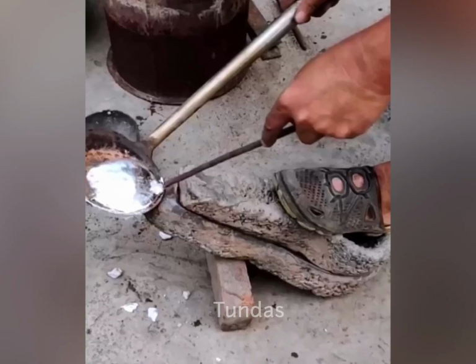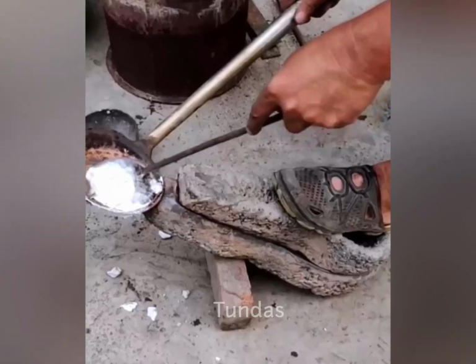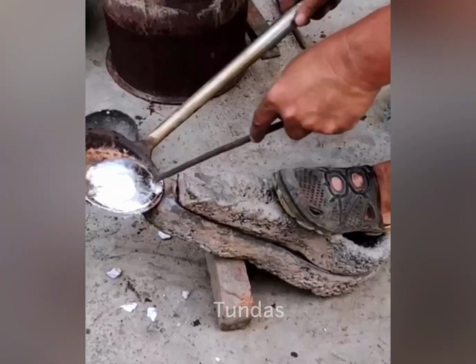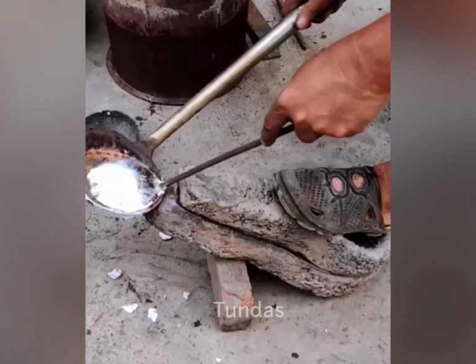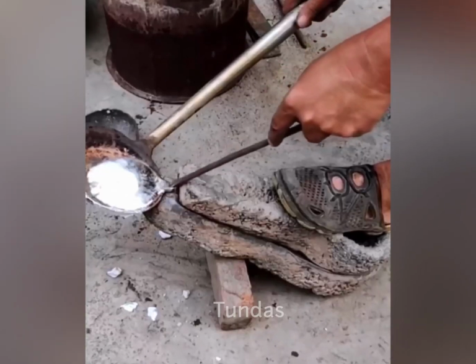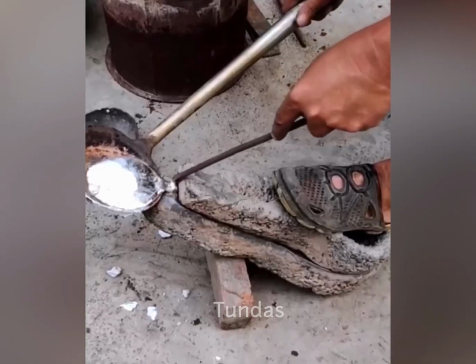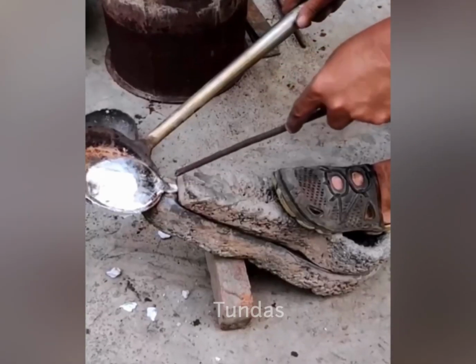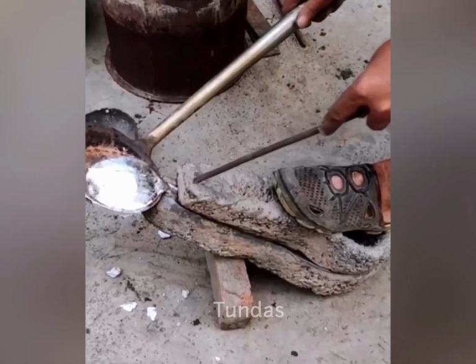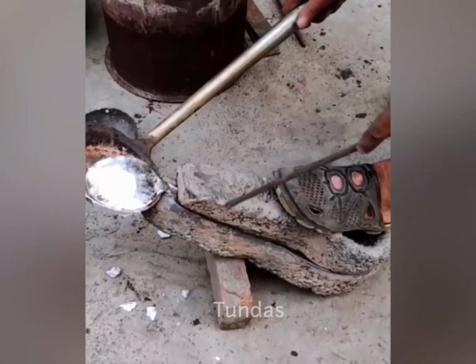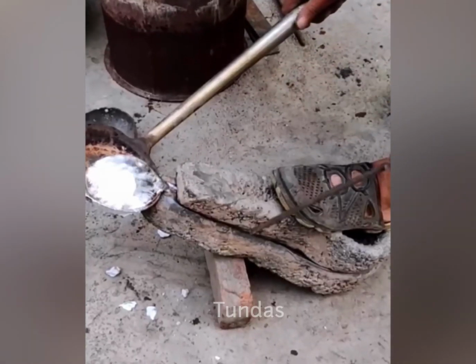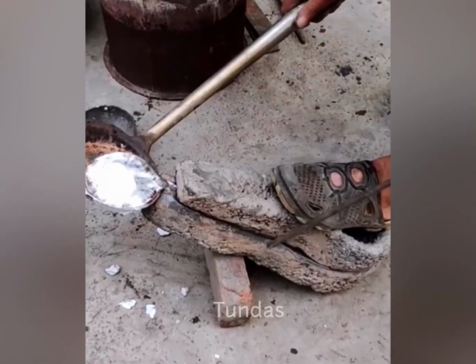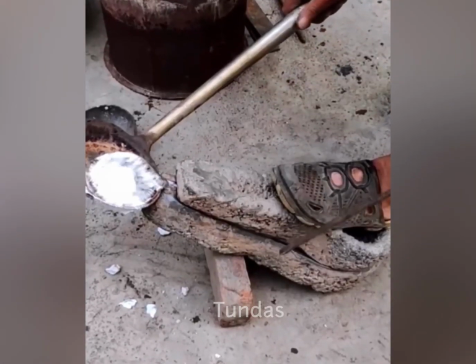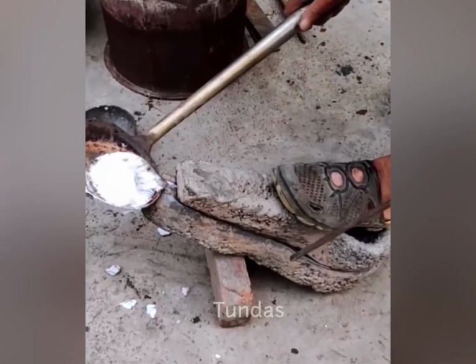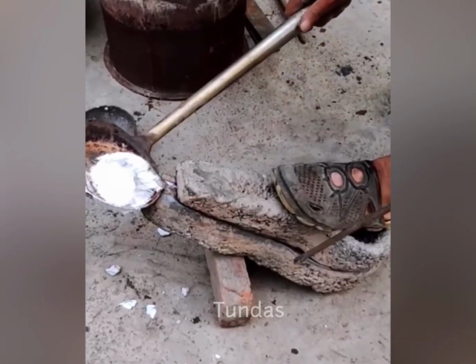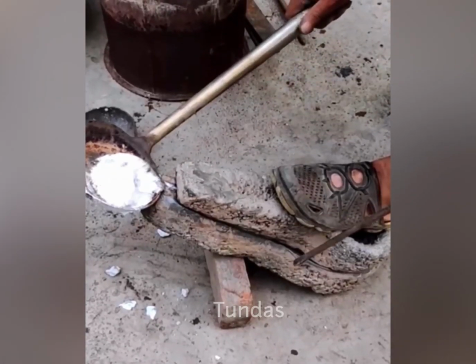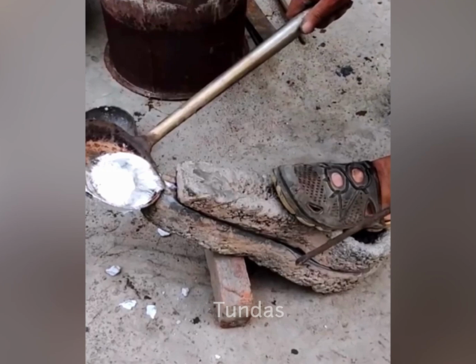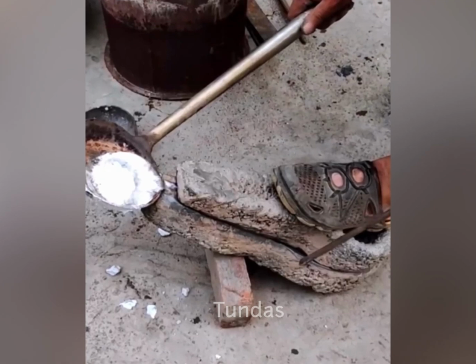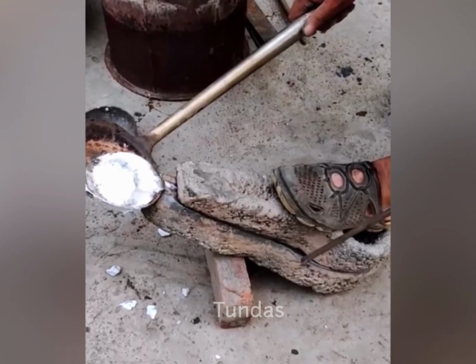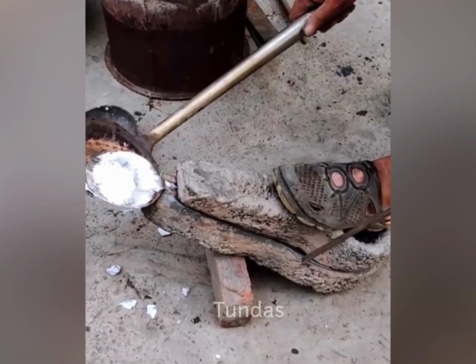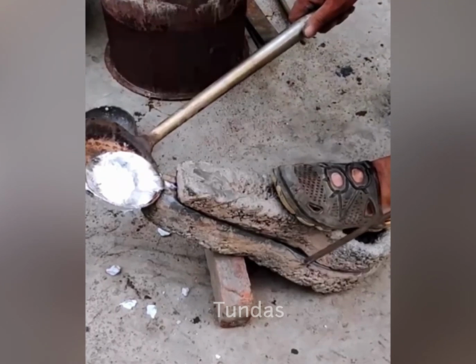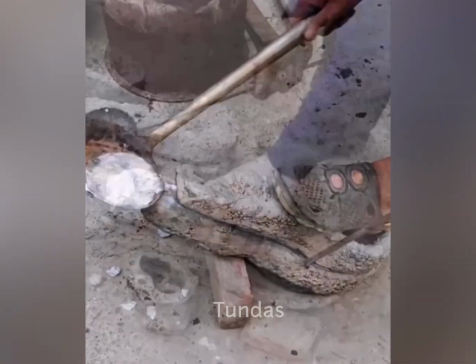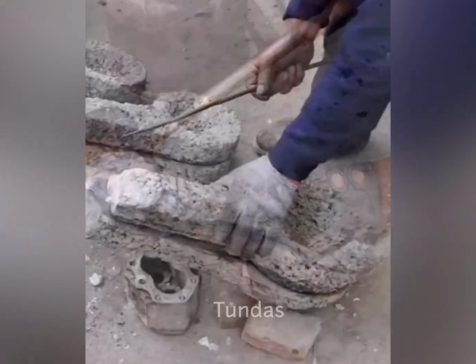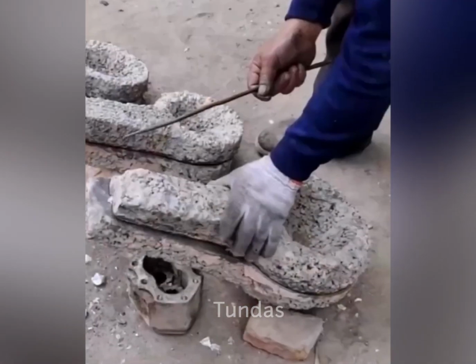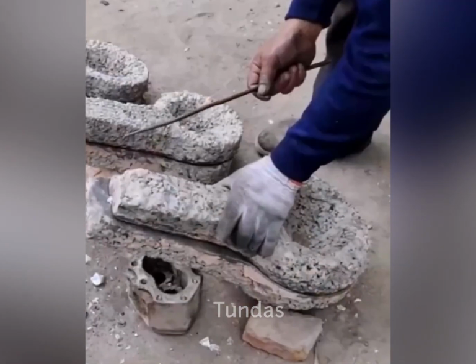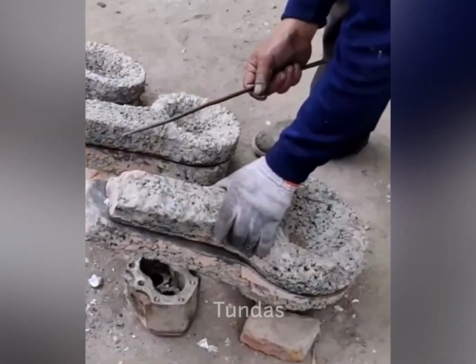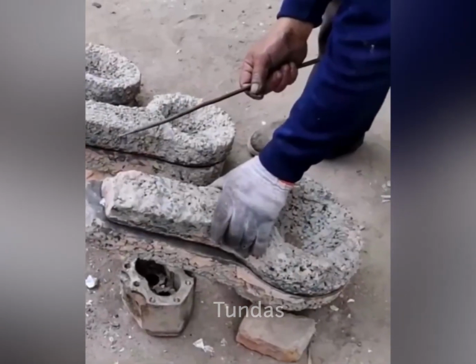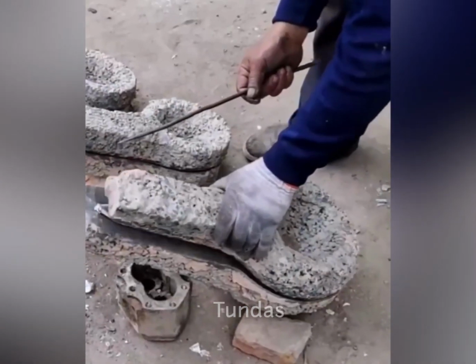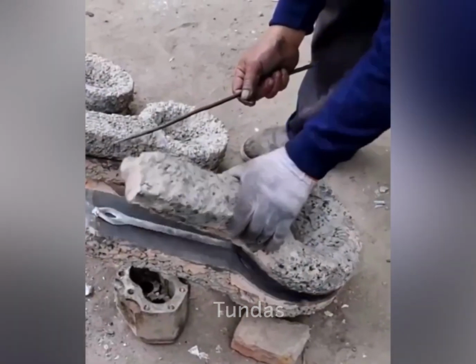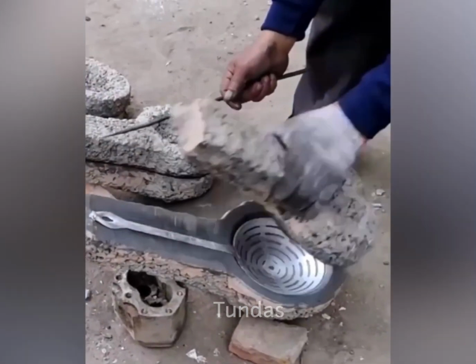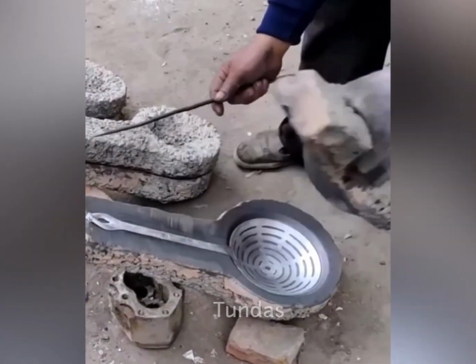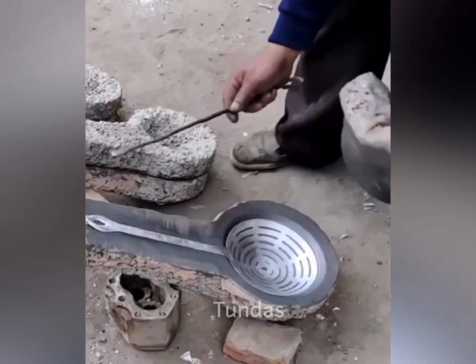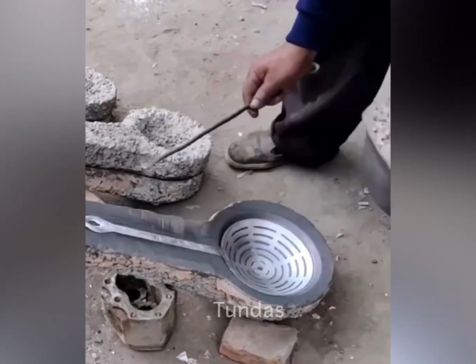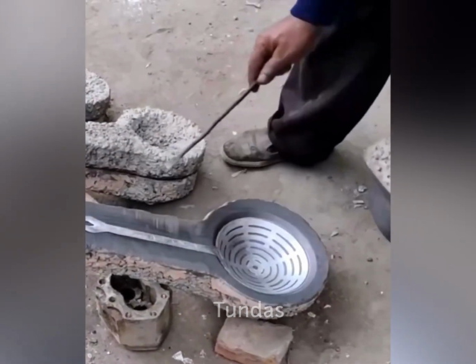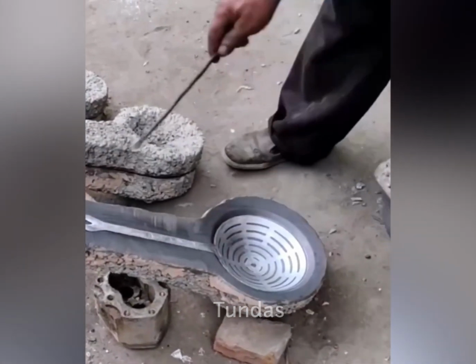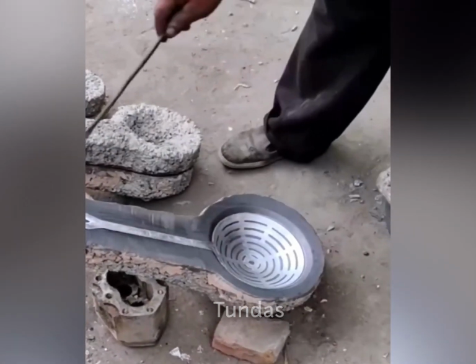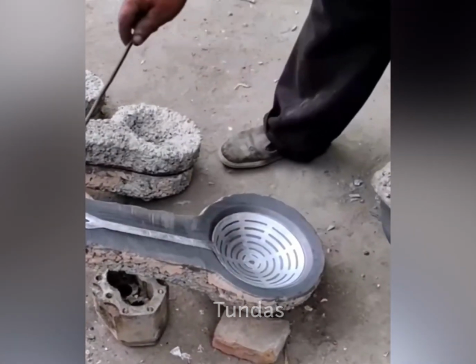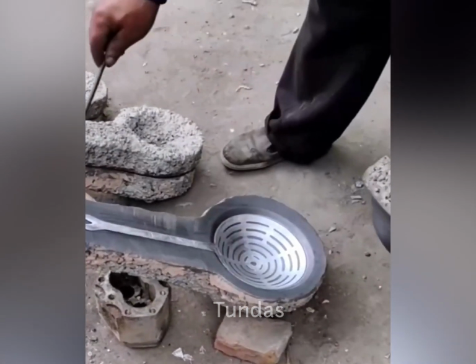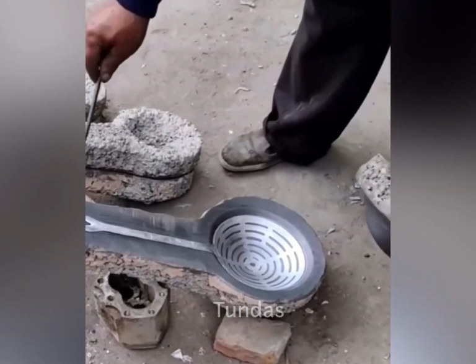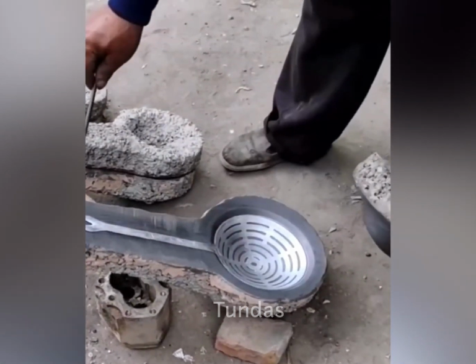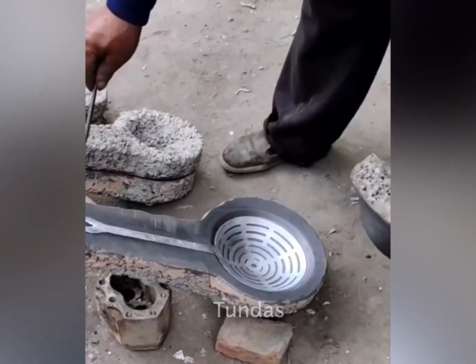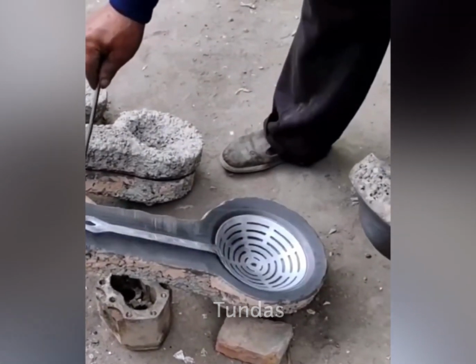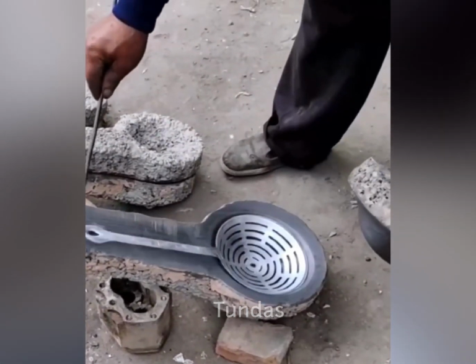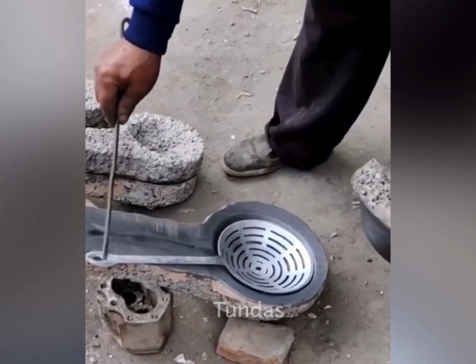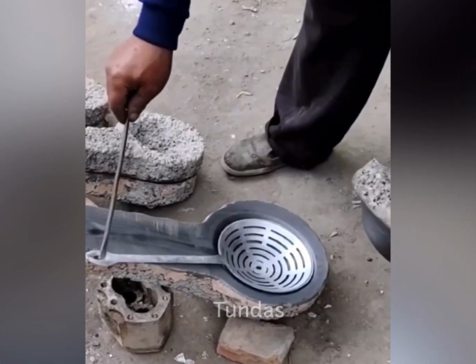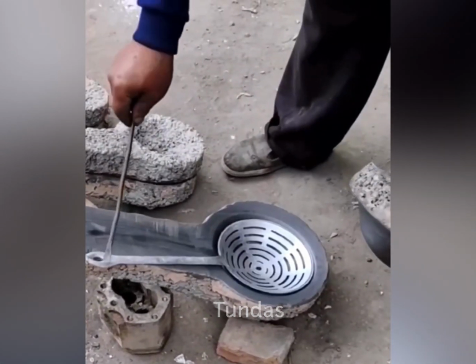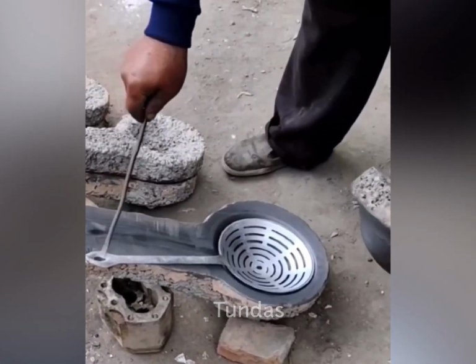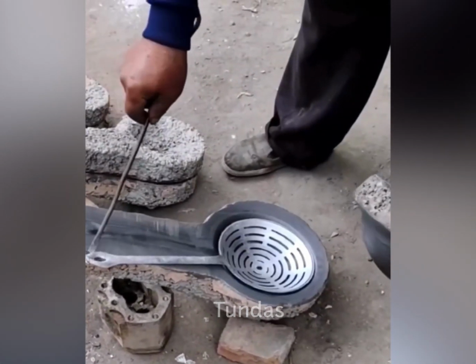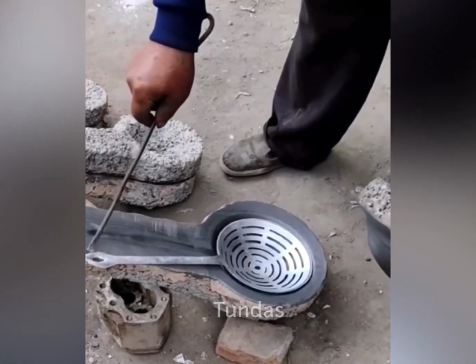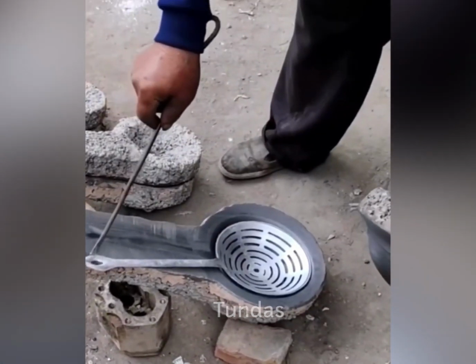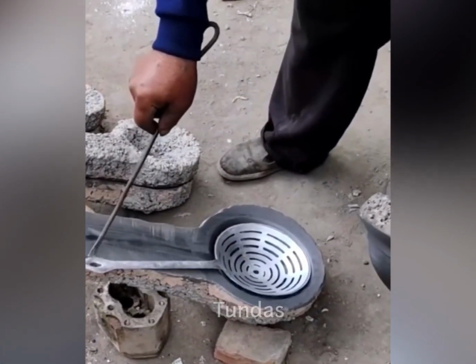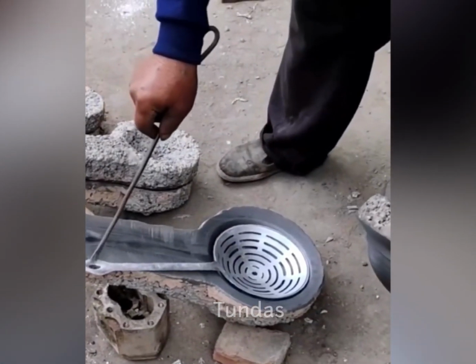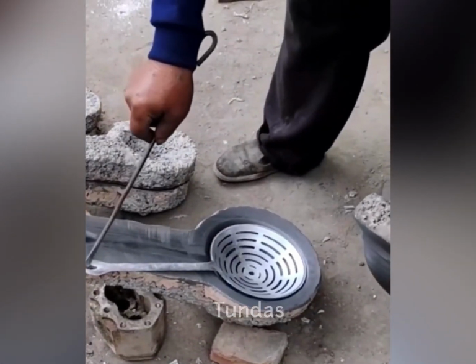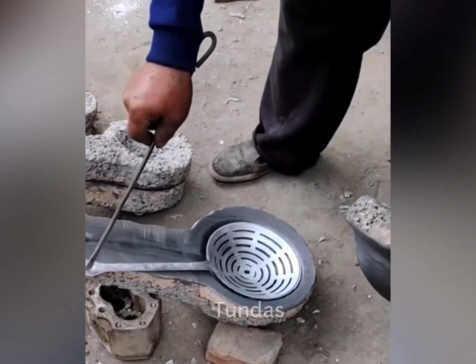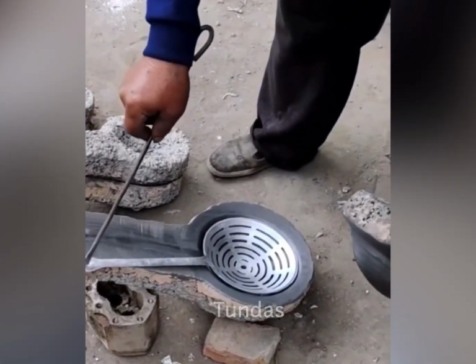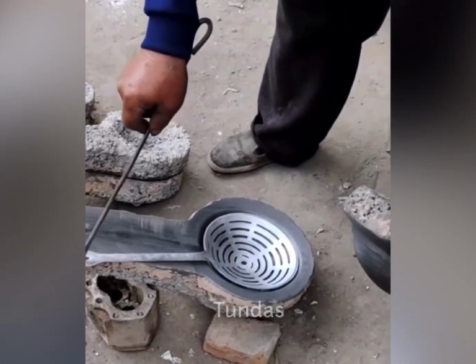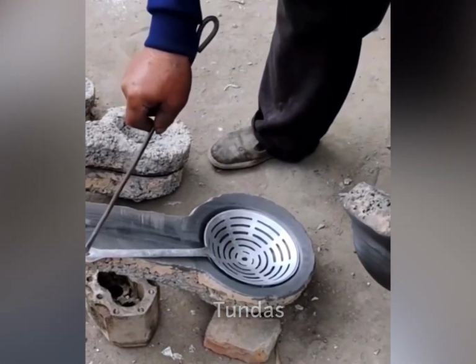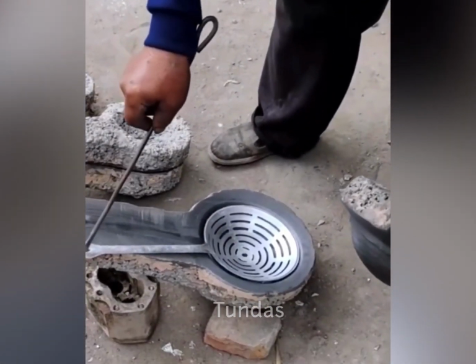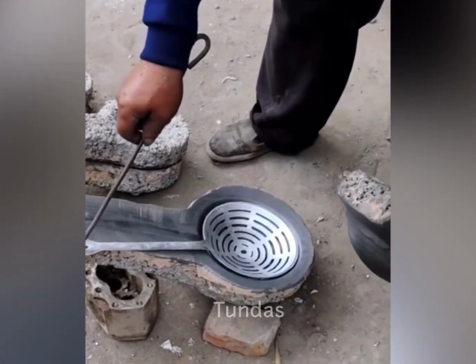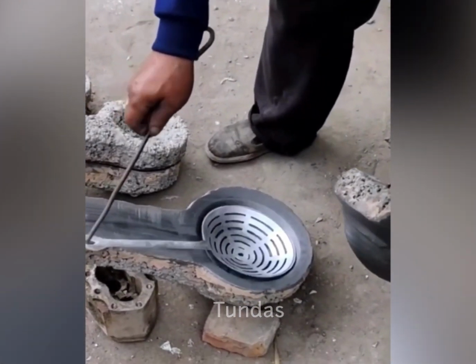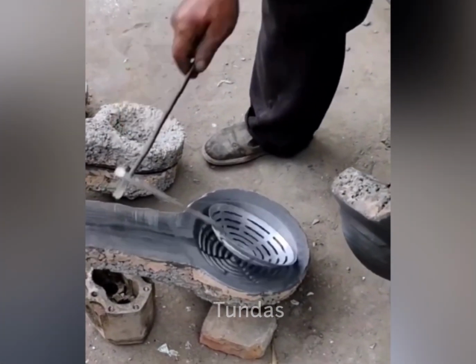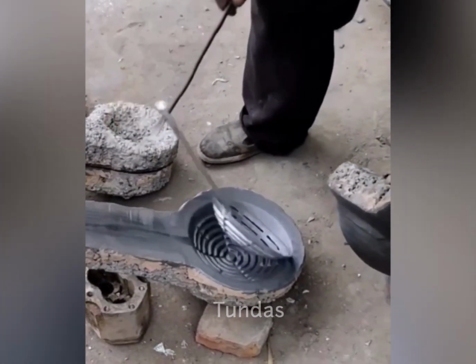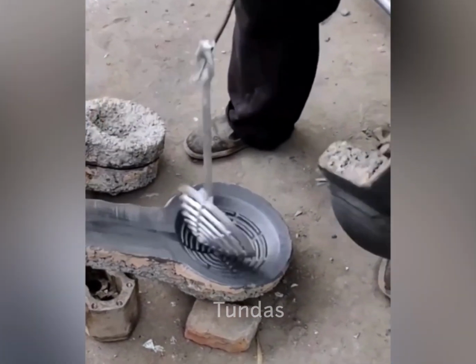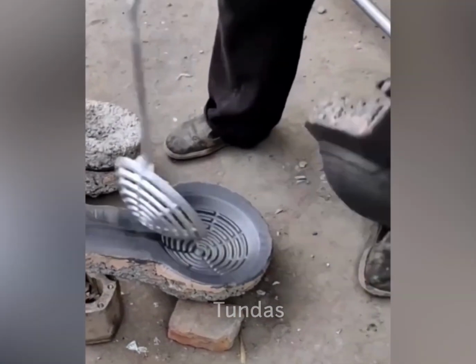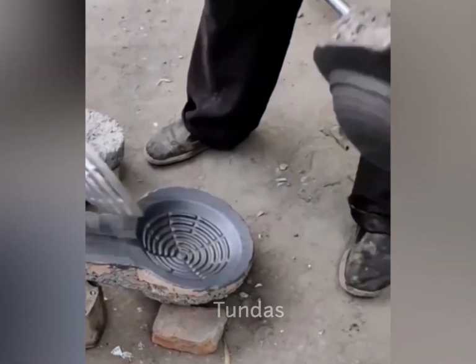A worker pours molten aluminum into the desired mold. After solidification, a kitchen tool is formed.